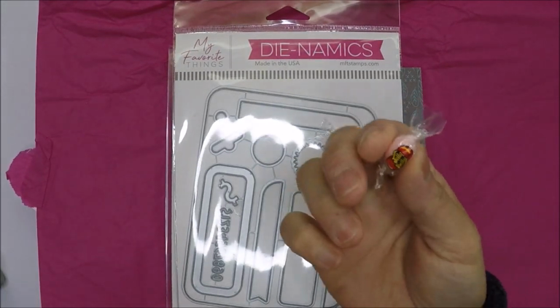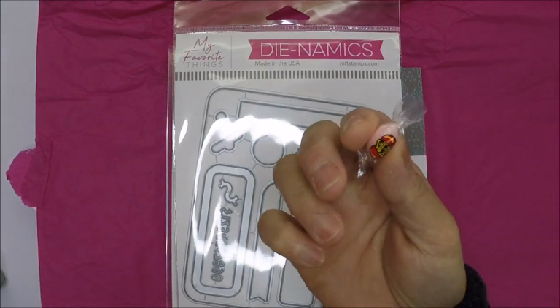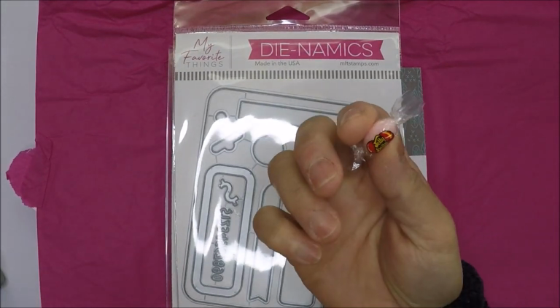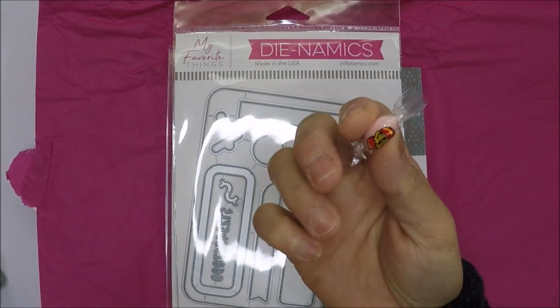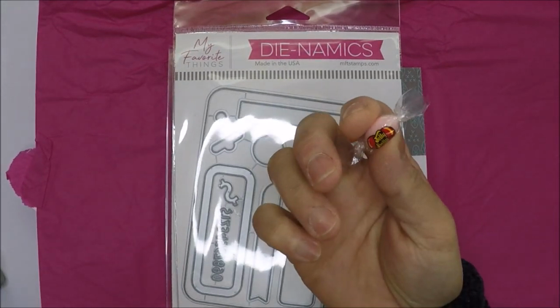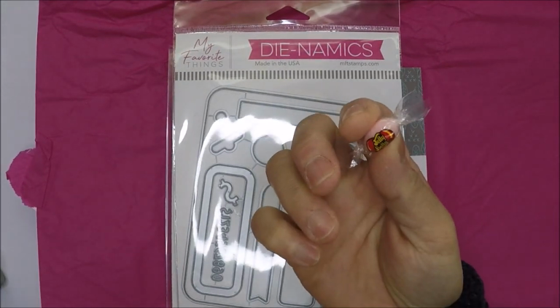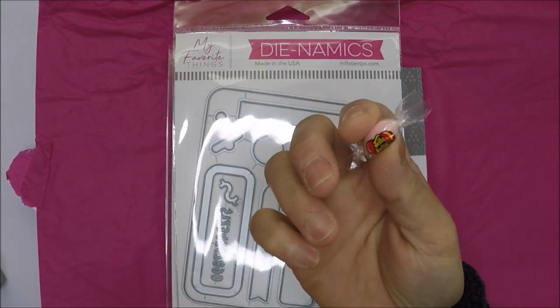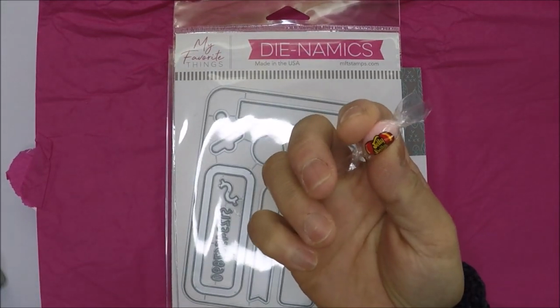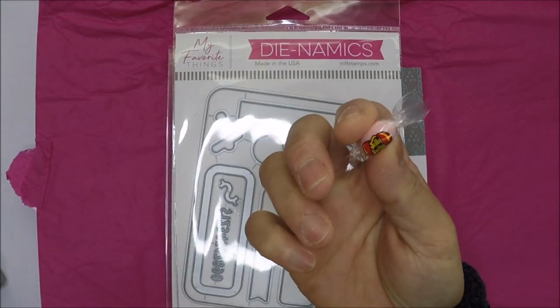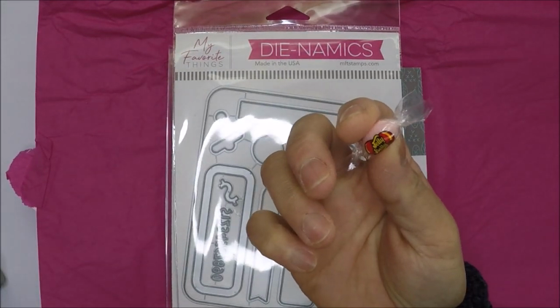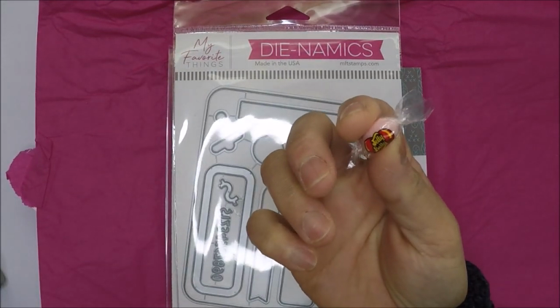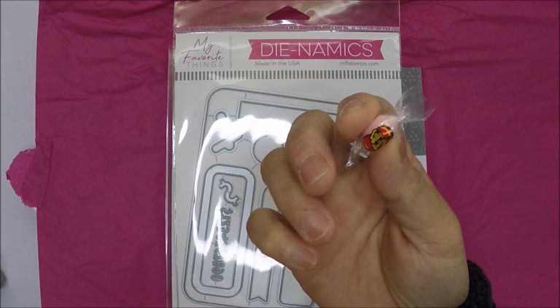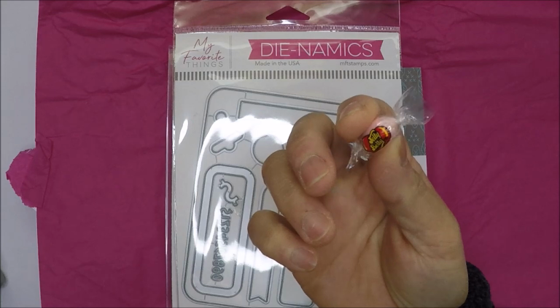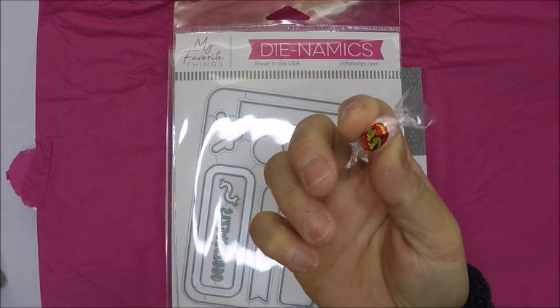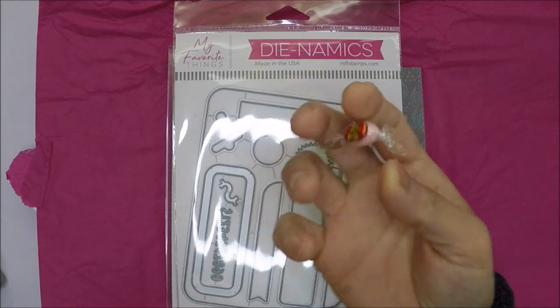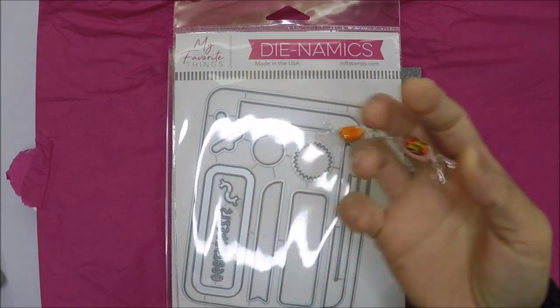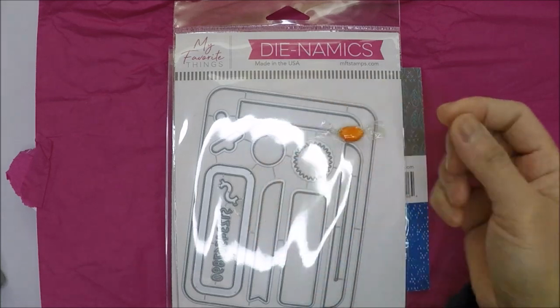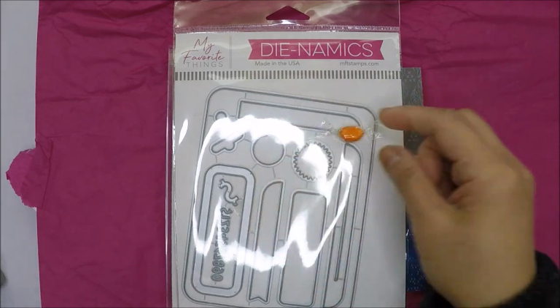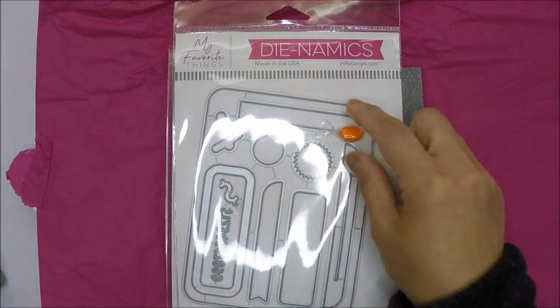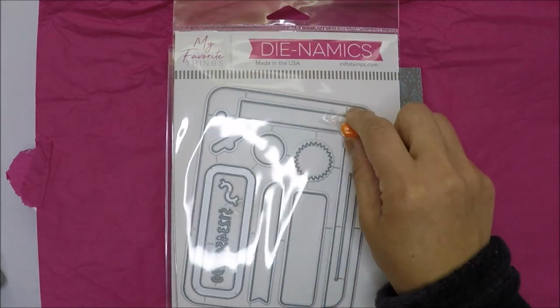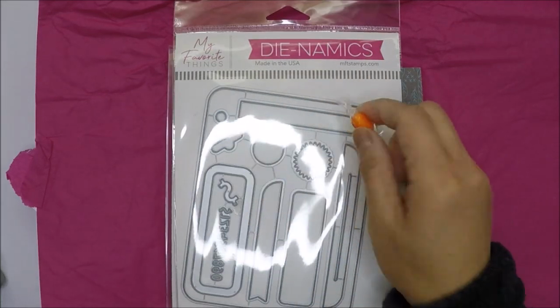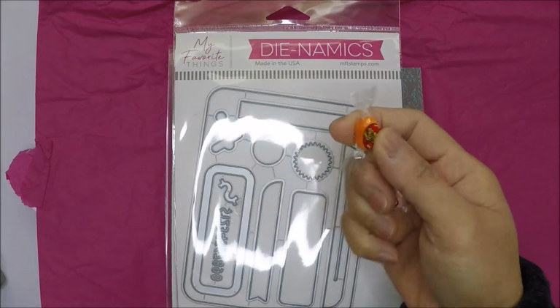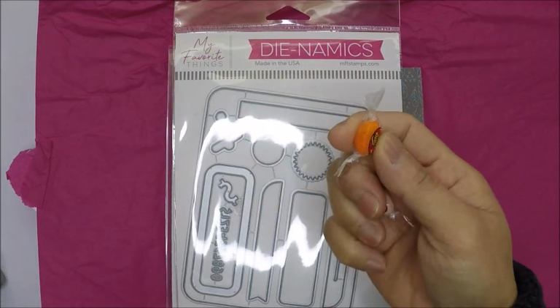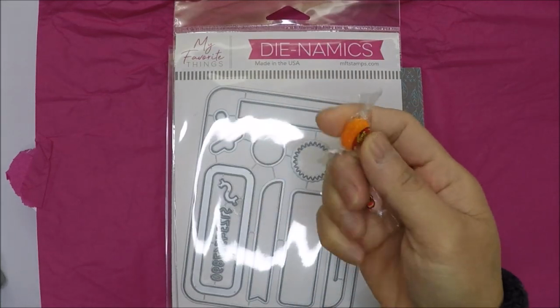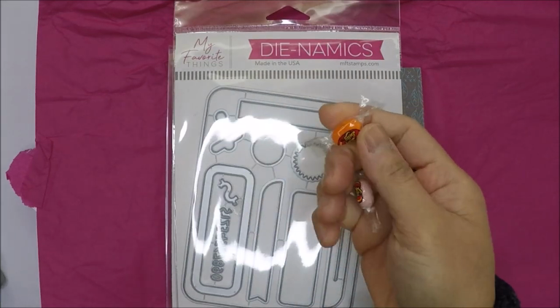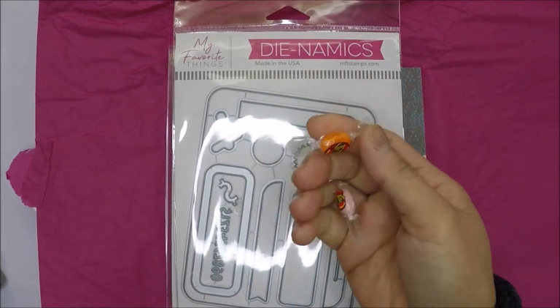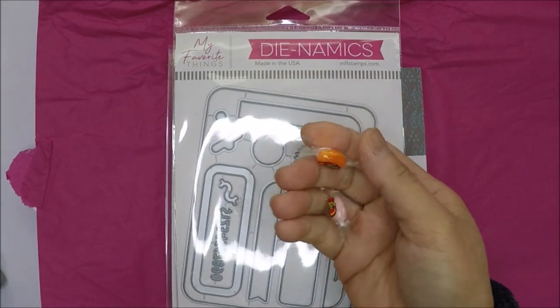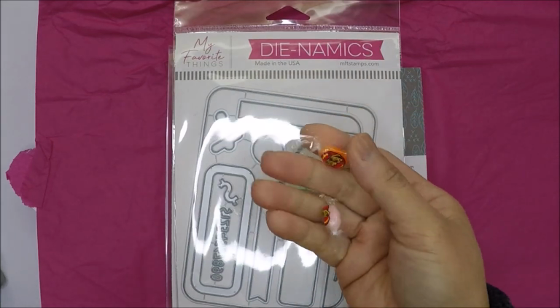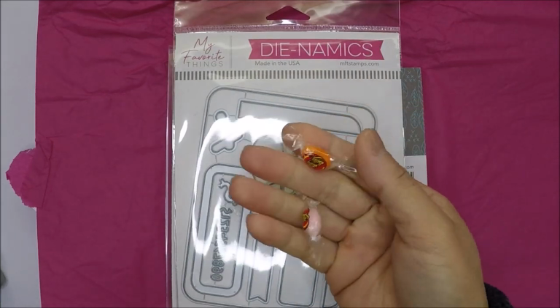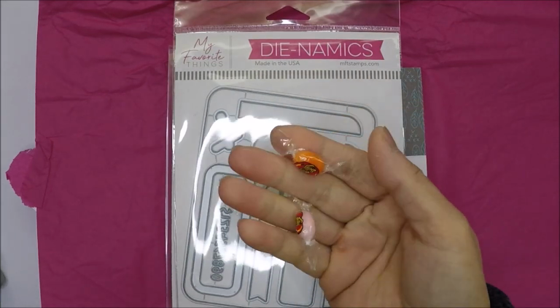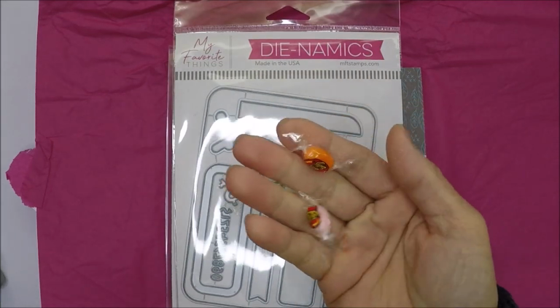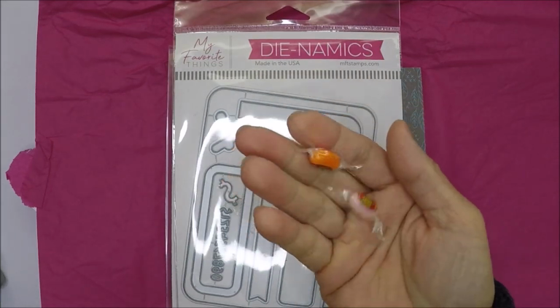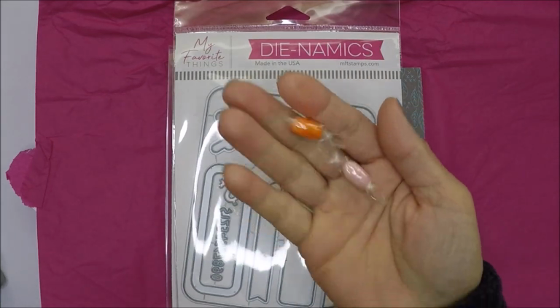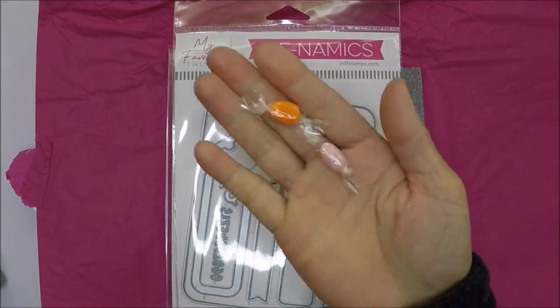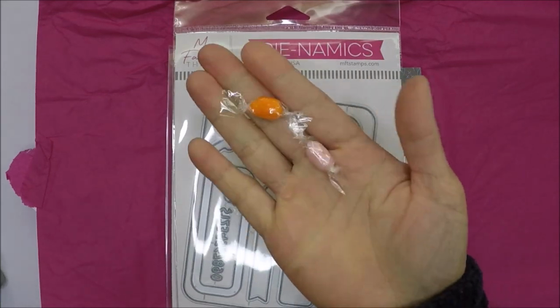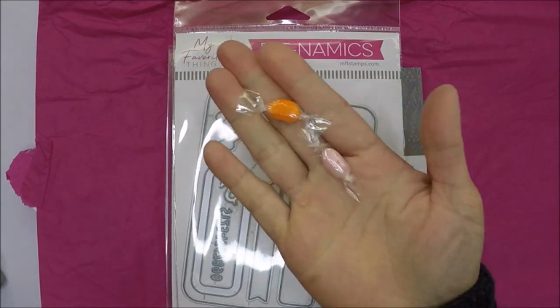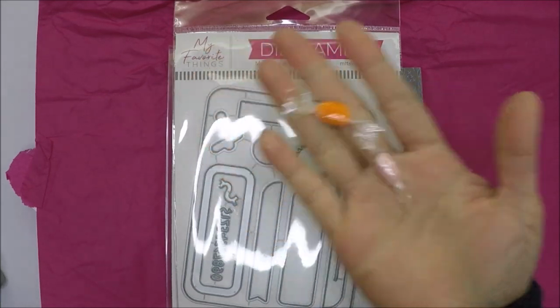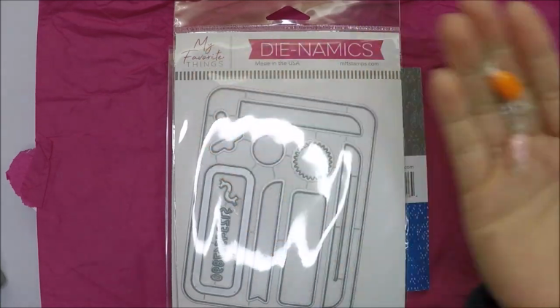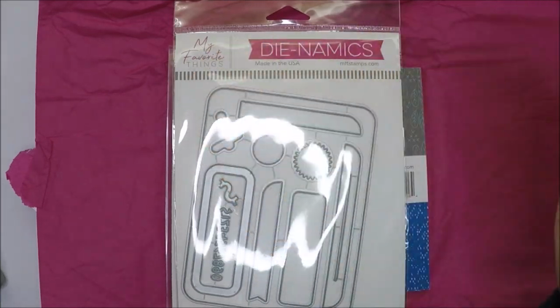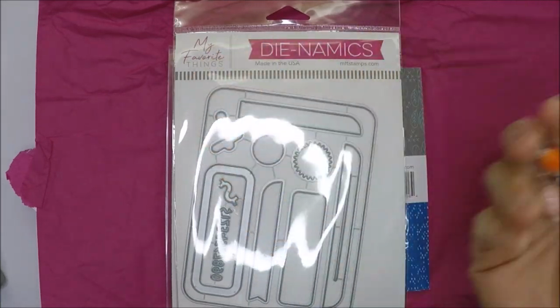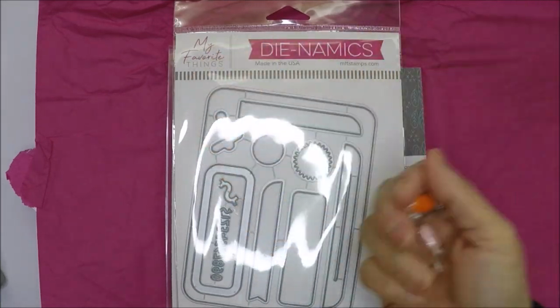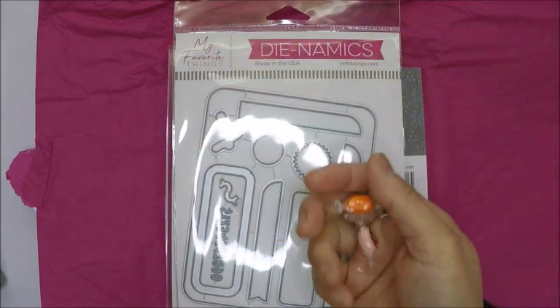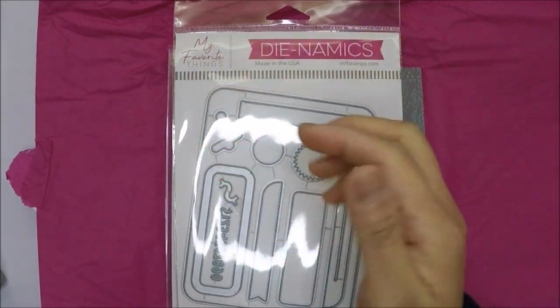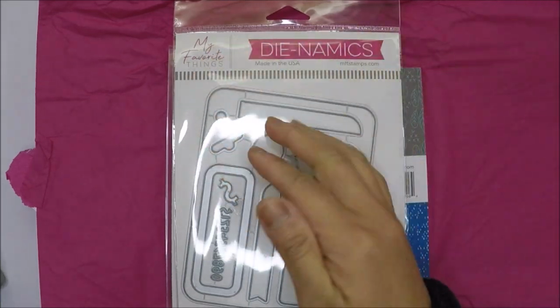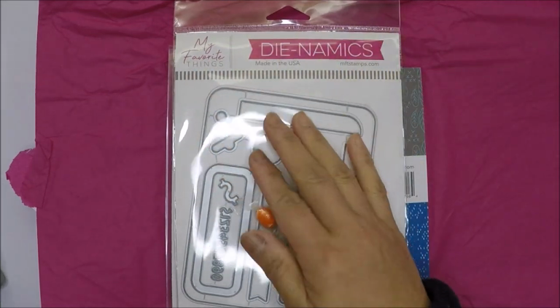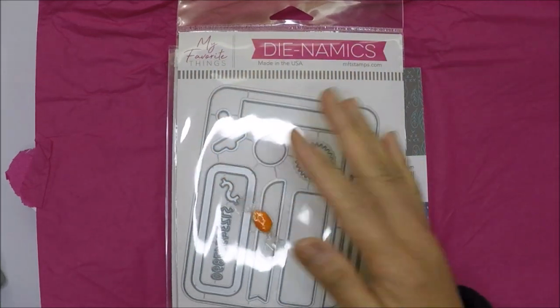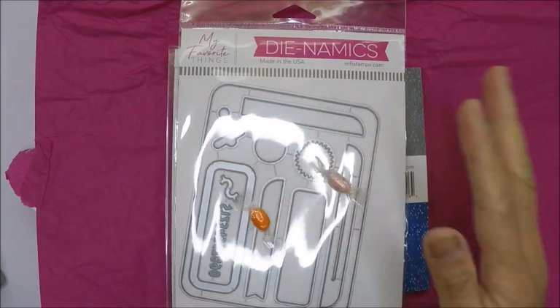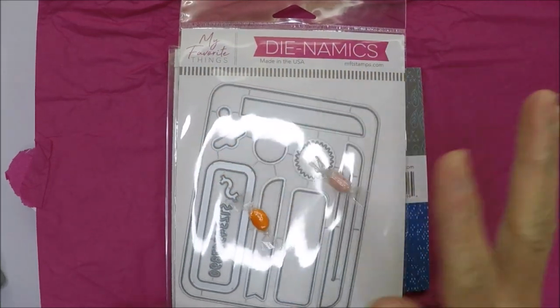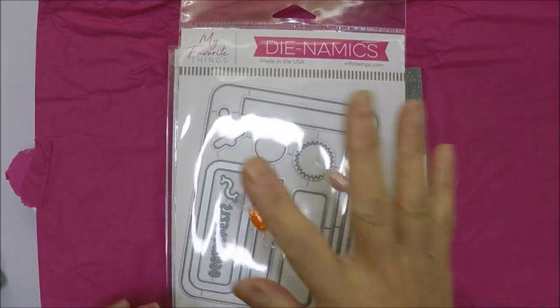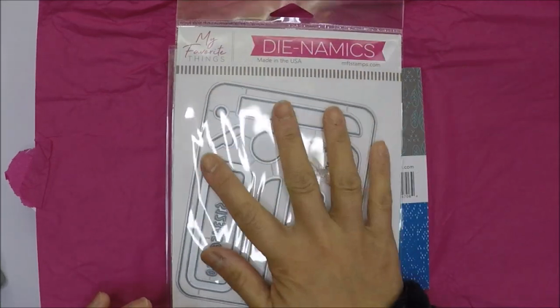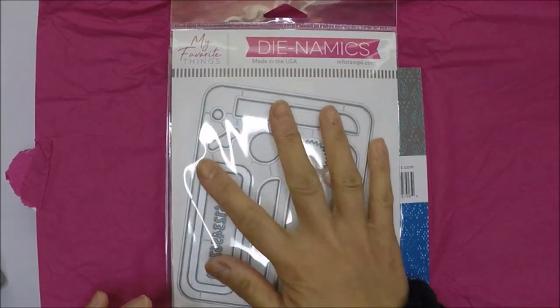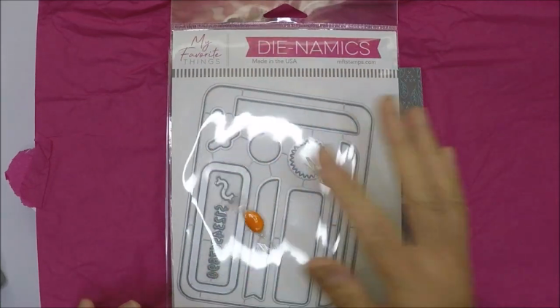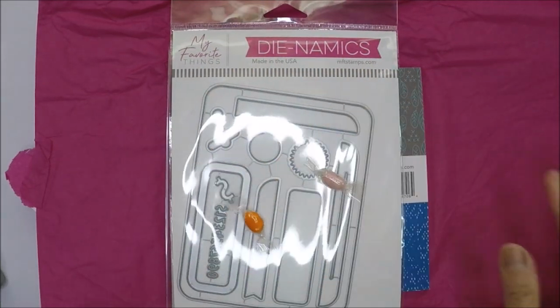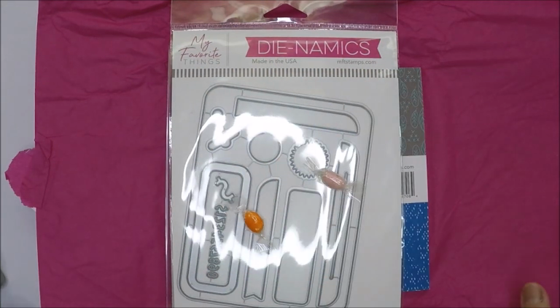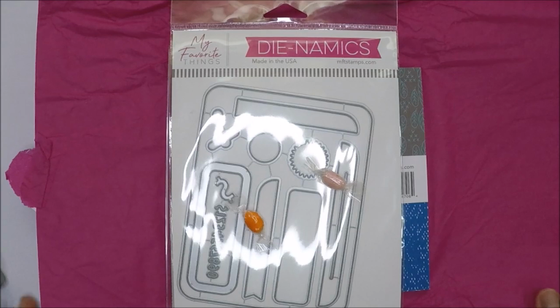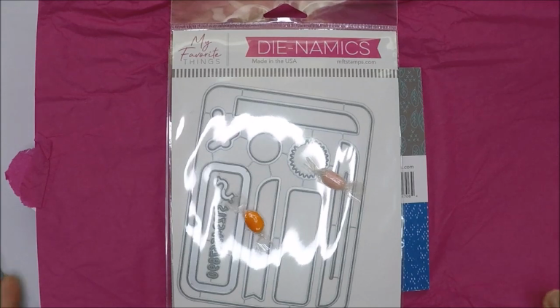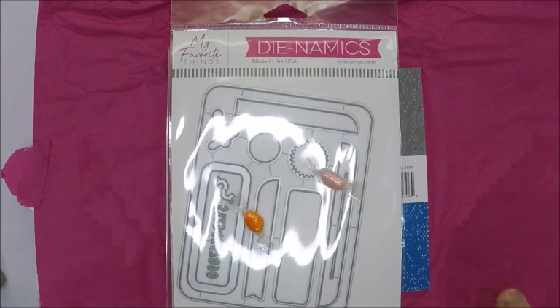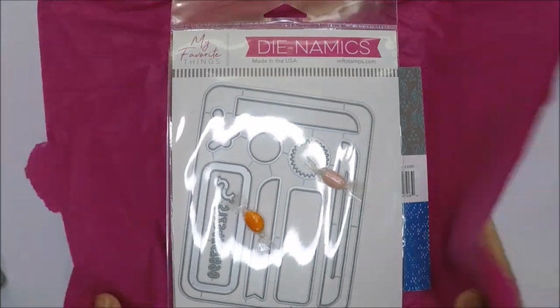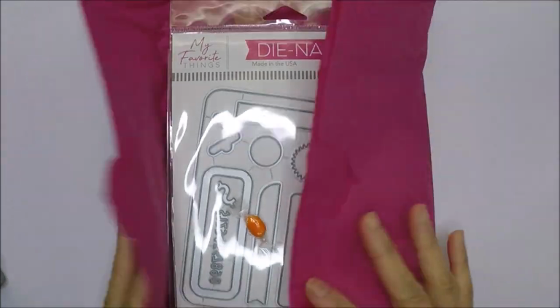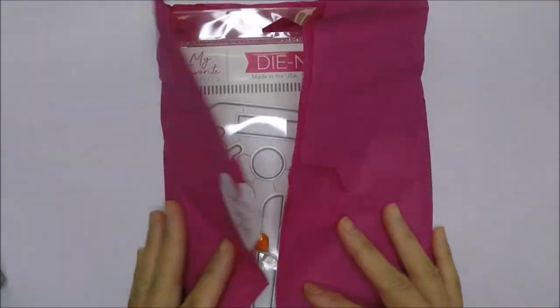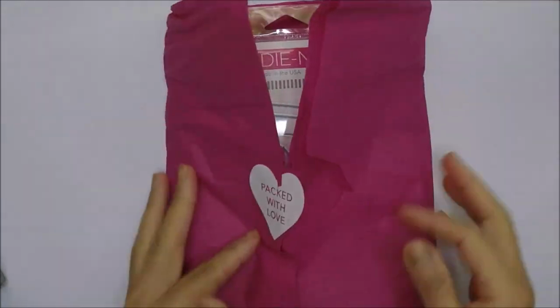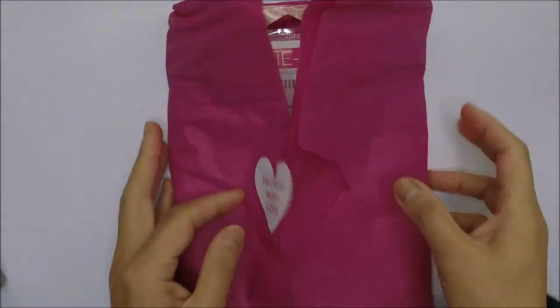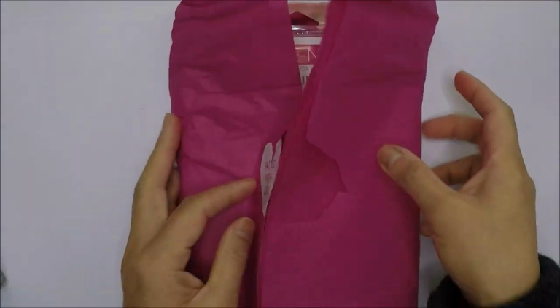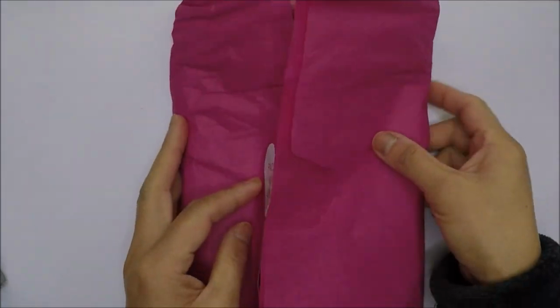They also sent a Jelly Belly with the order. I got two because I ordered twice from them.